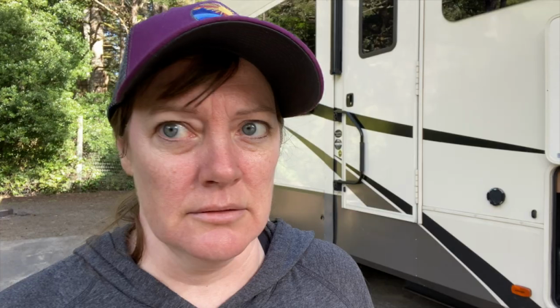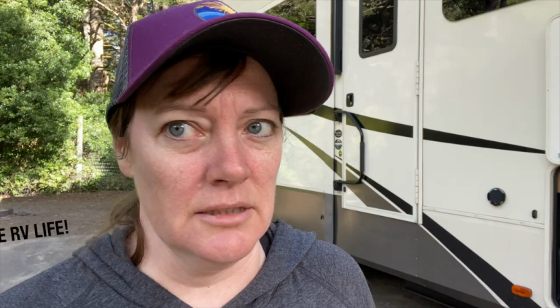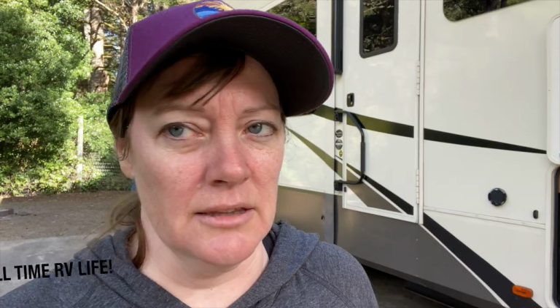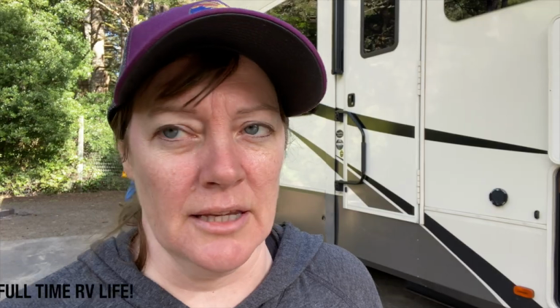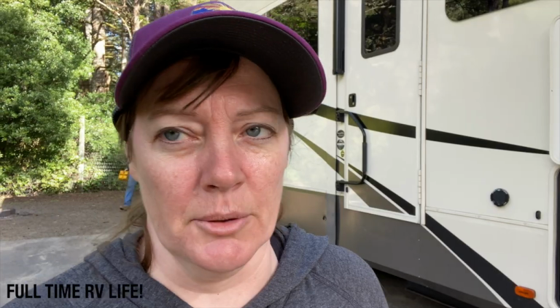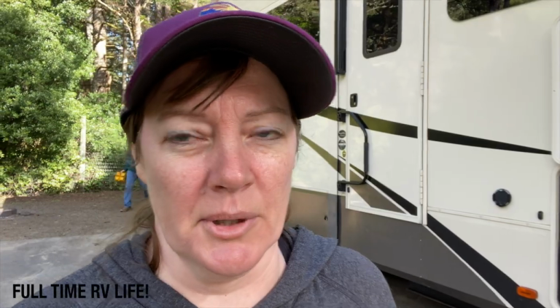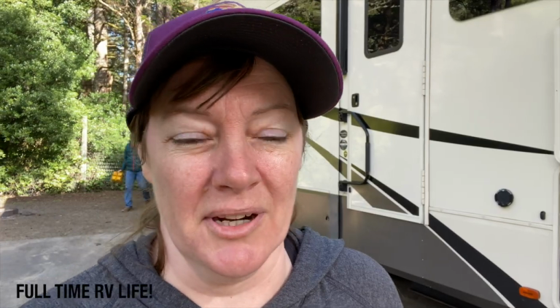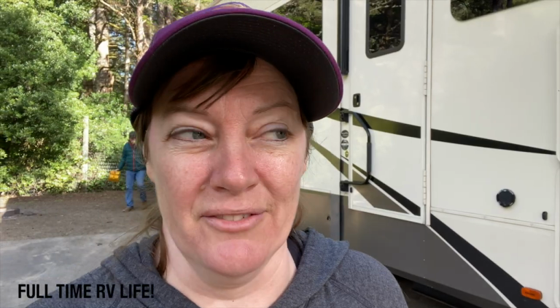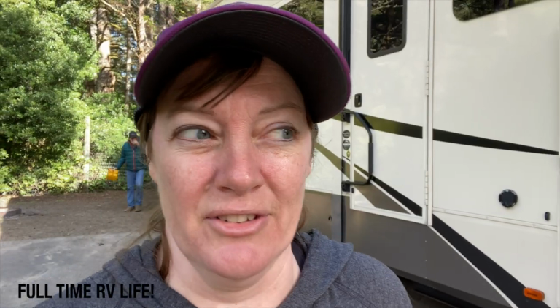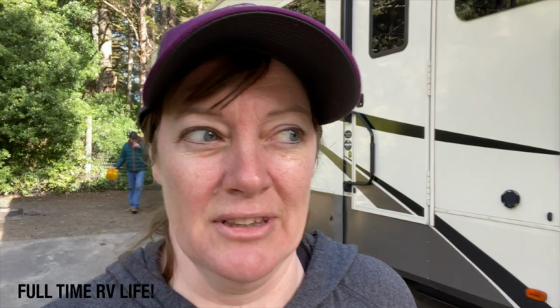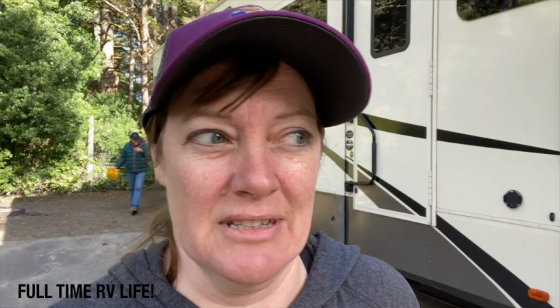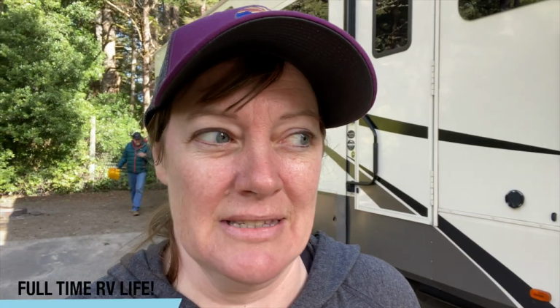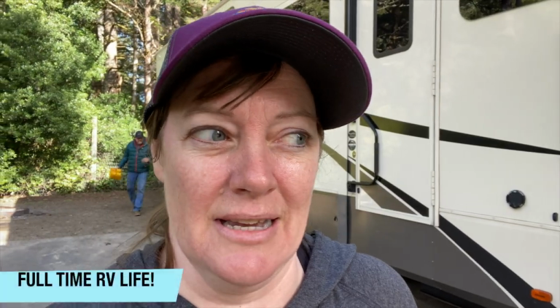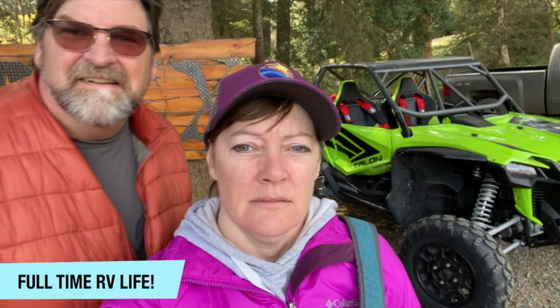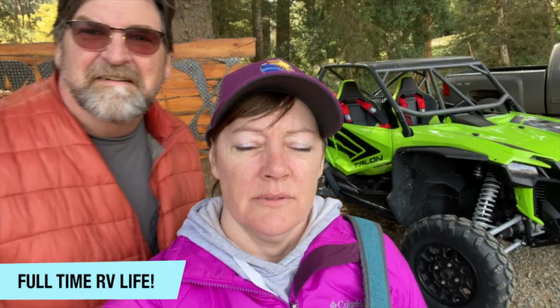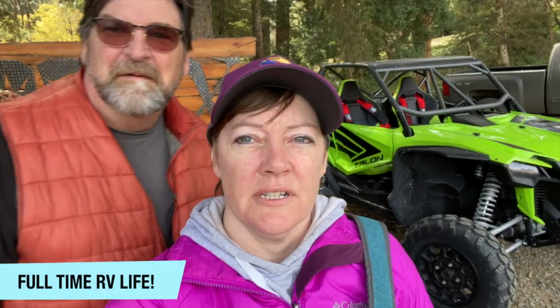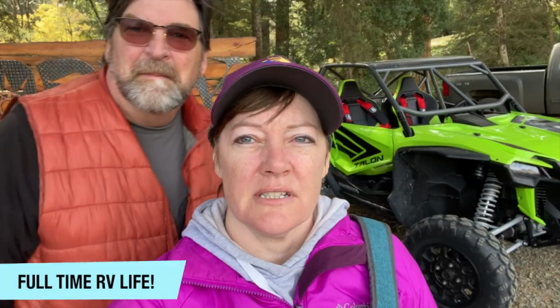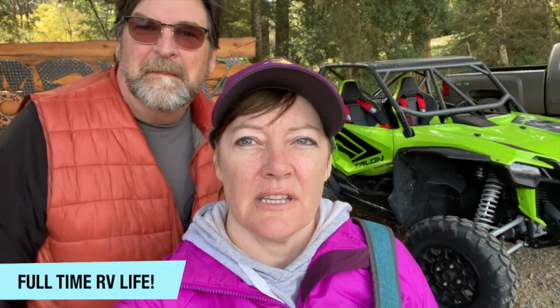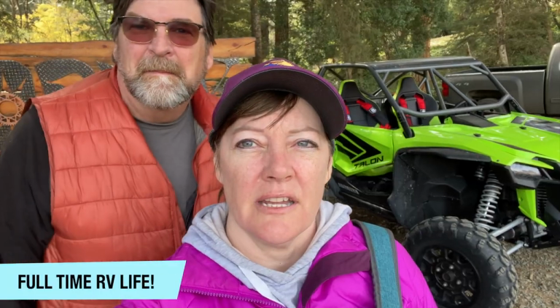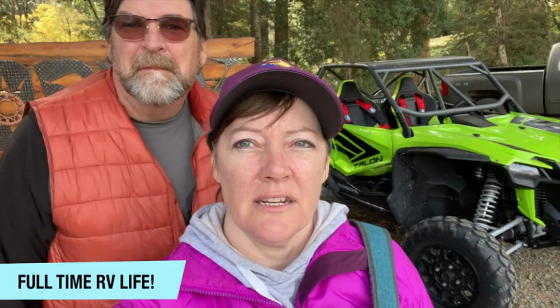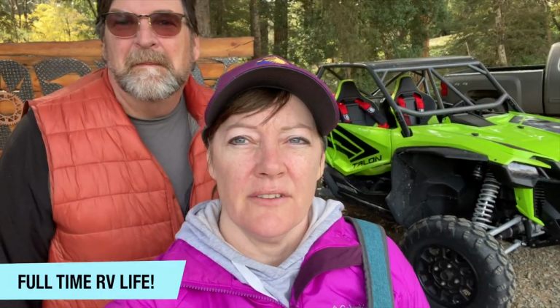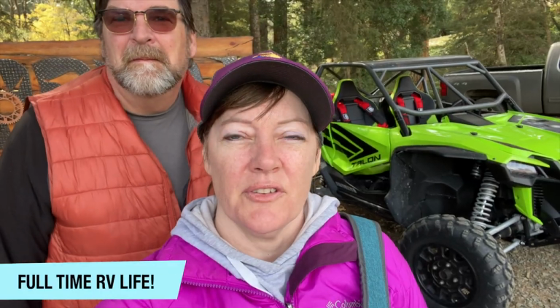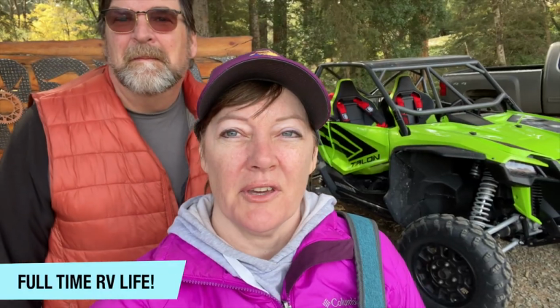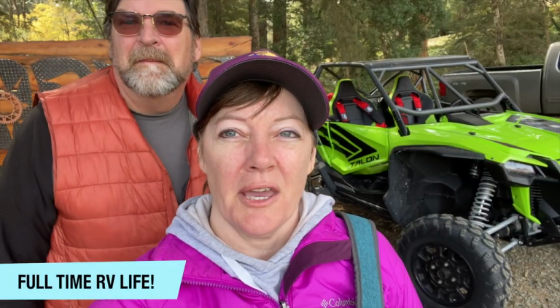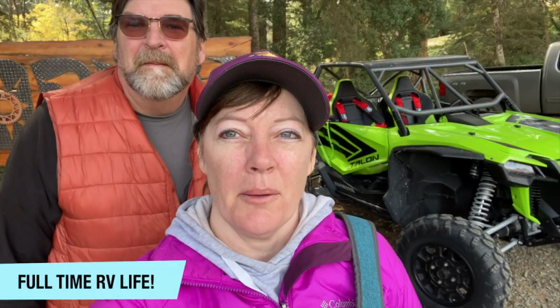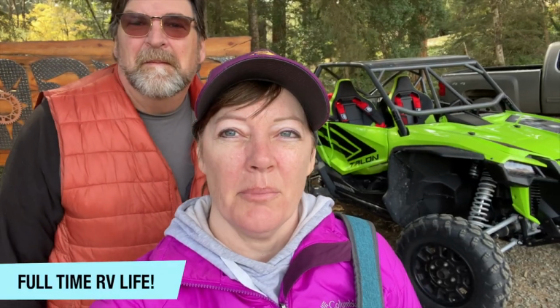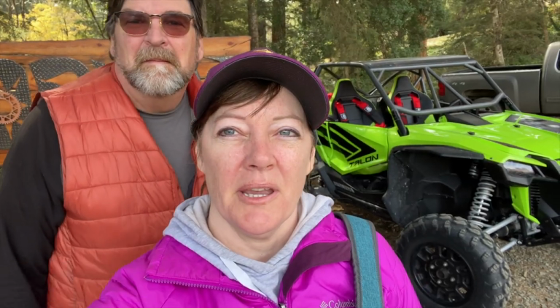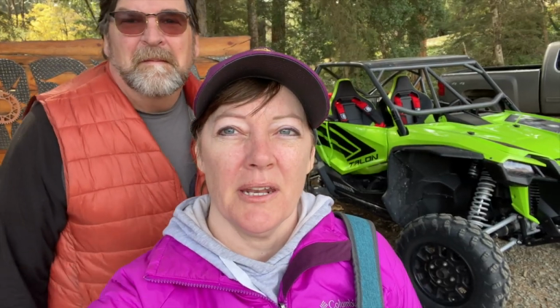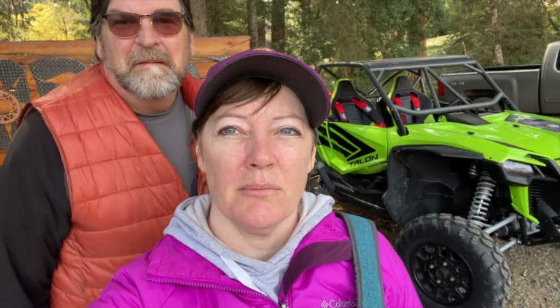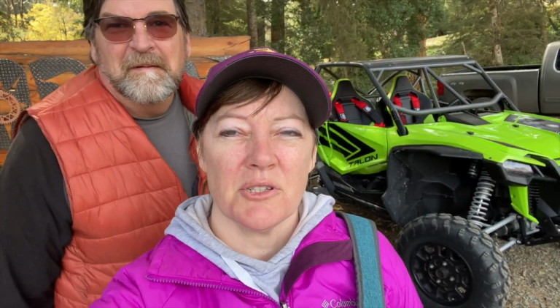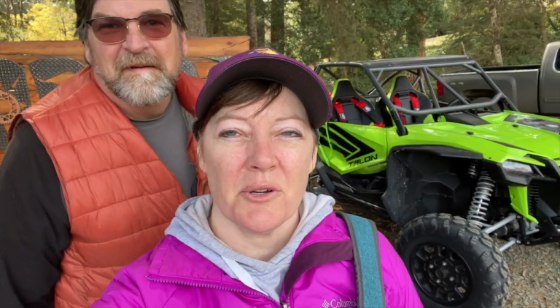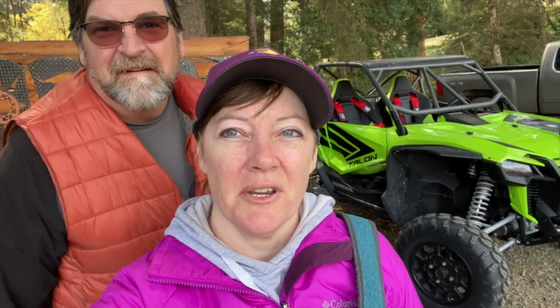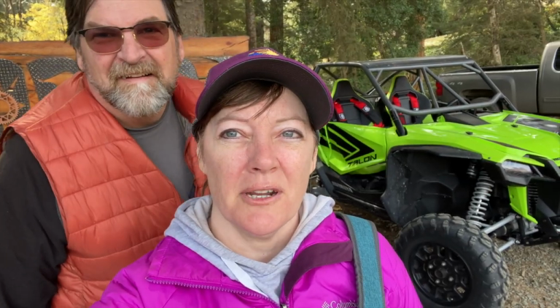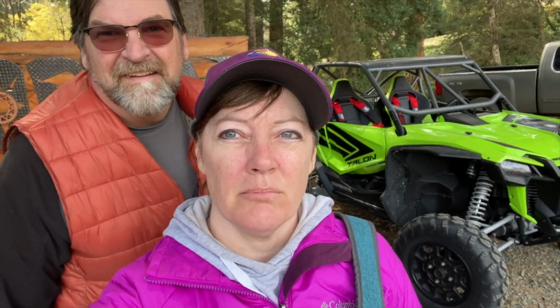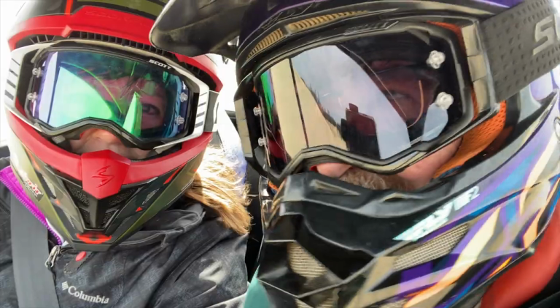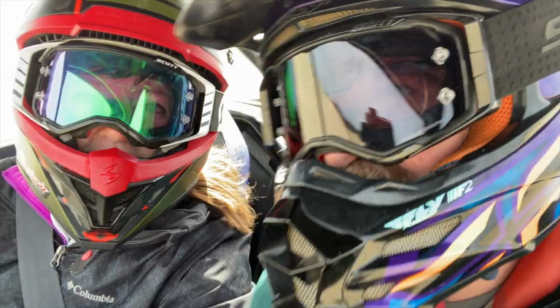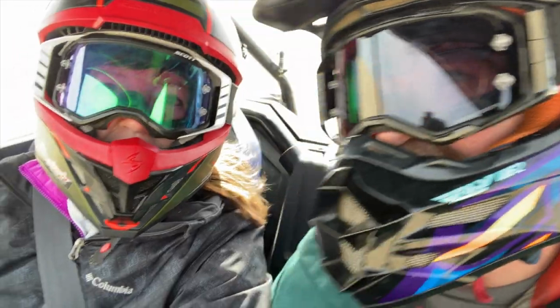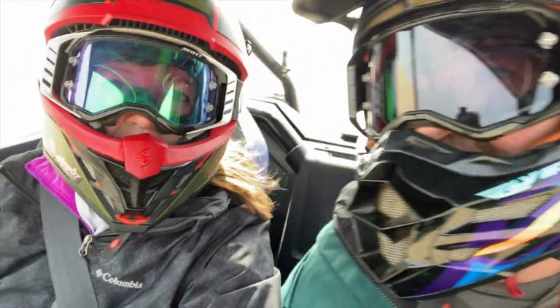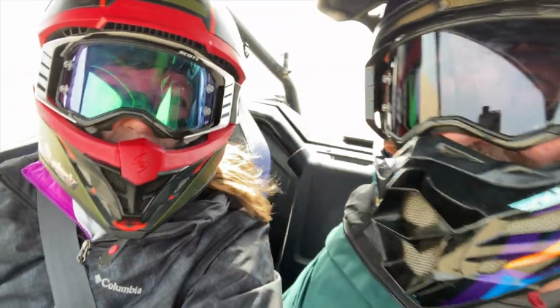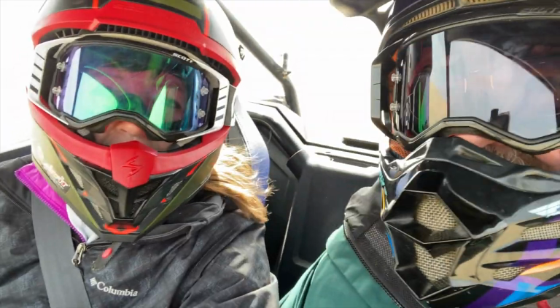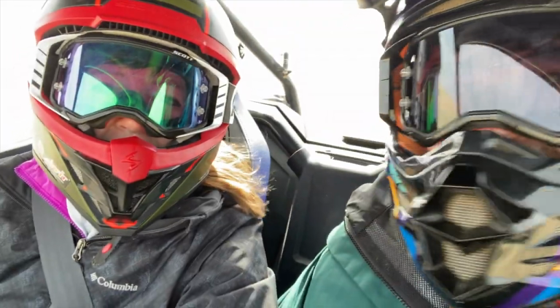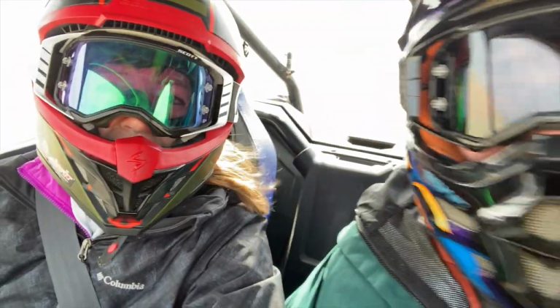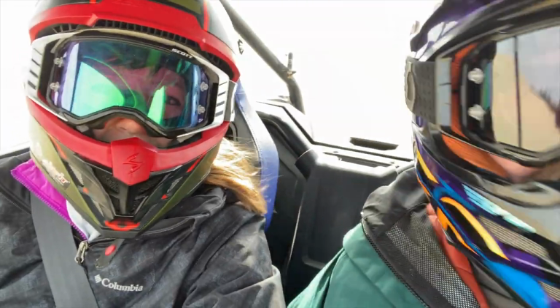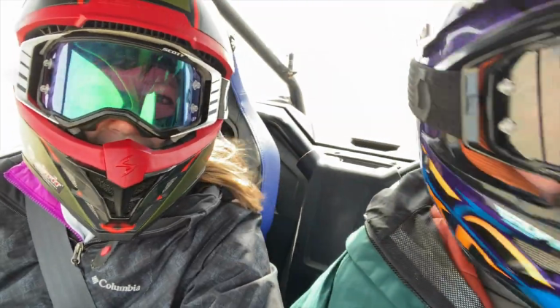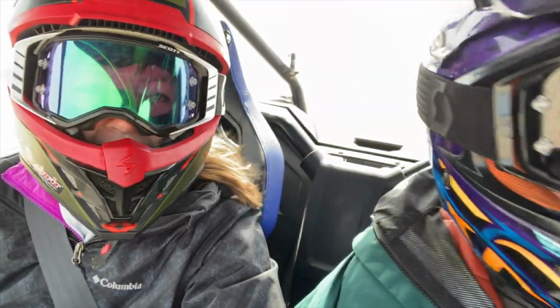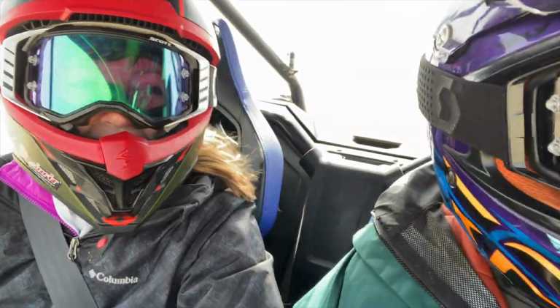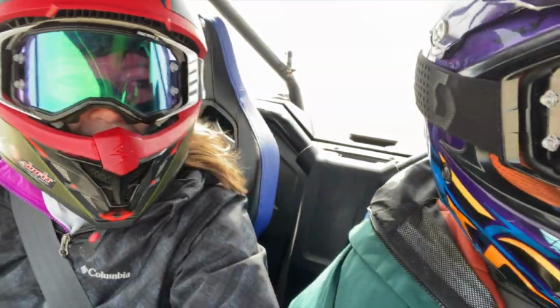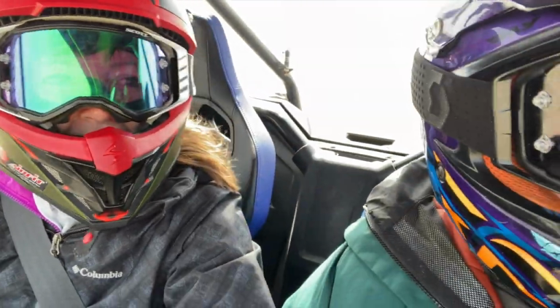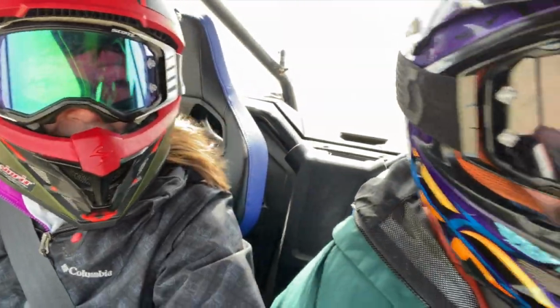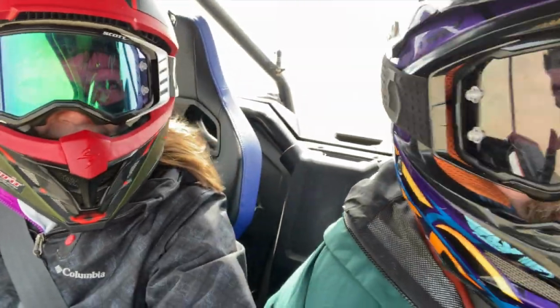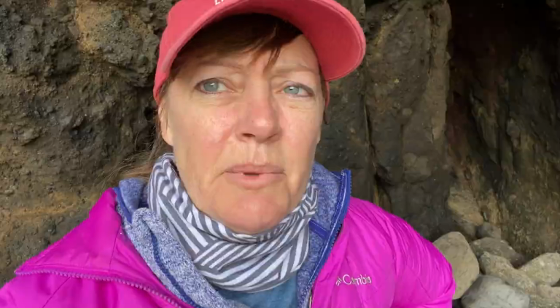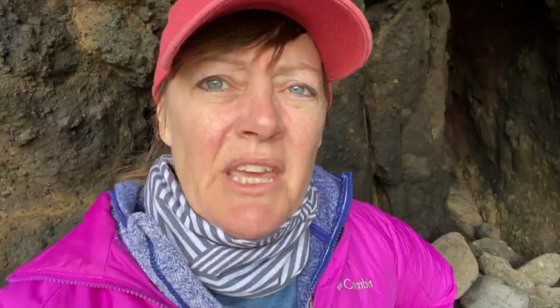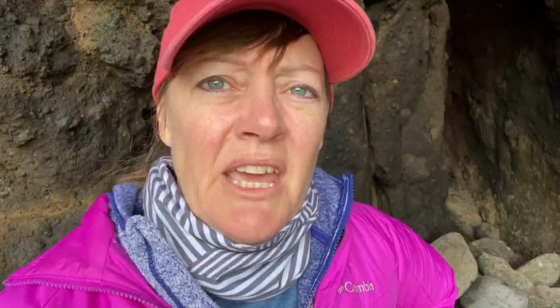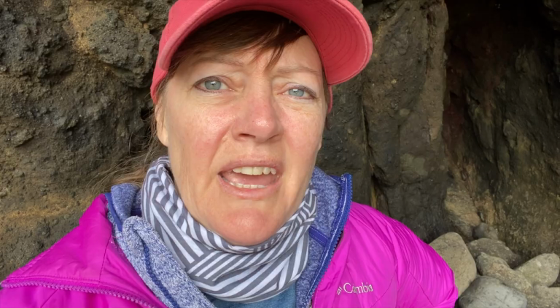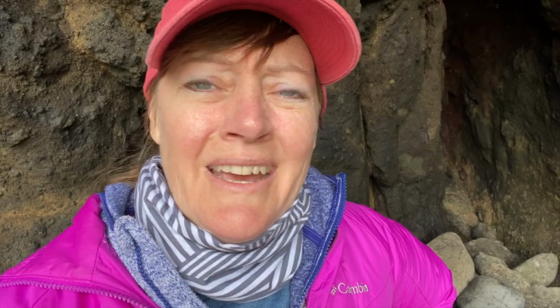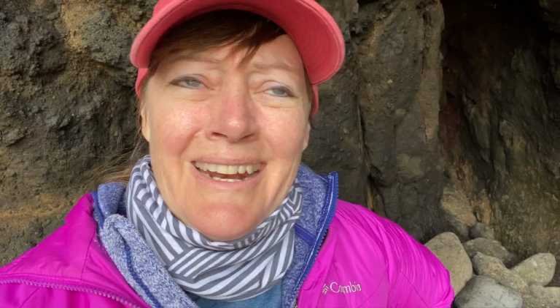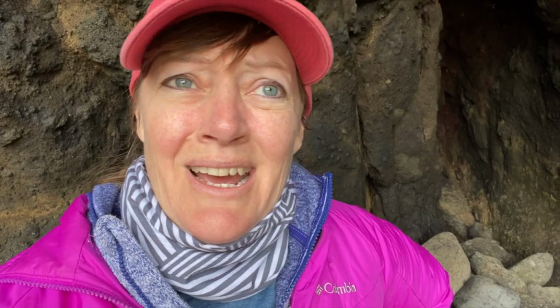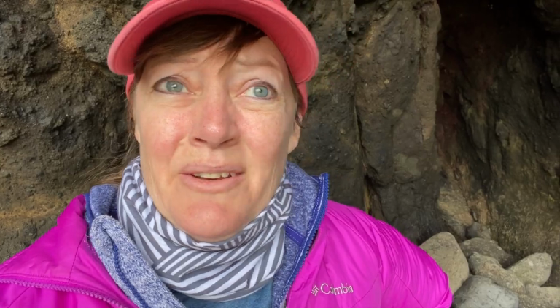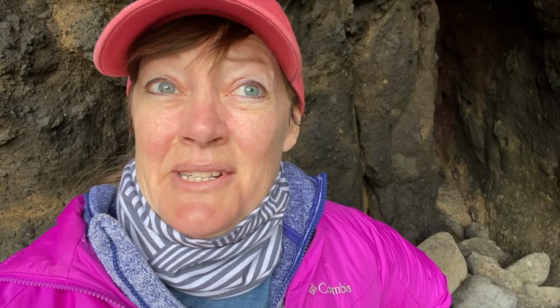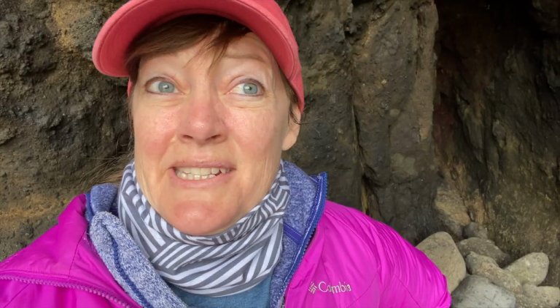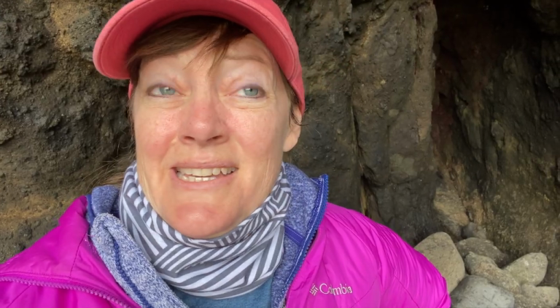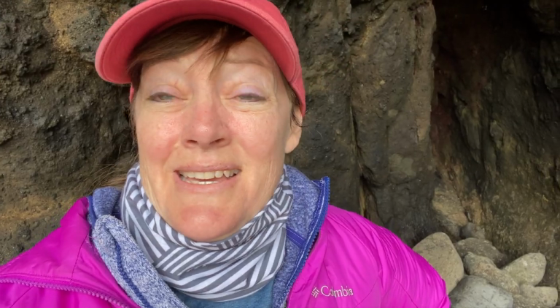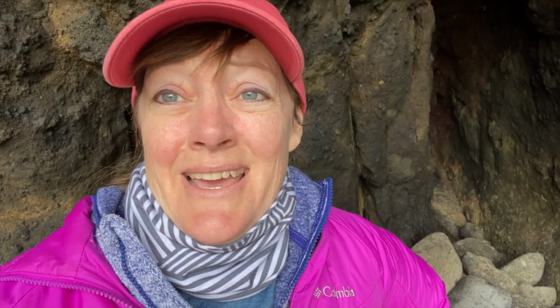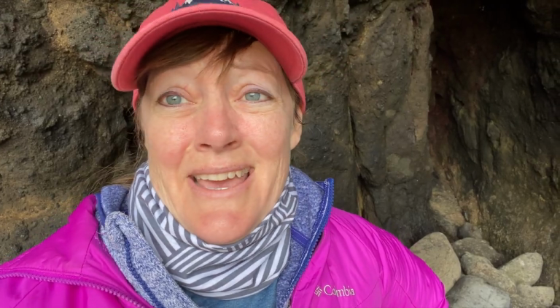Didn't think we were going to fit in this site. We decided if you can't beat them, join them. I'm scared. Me hanging out in sea cave.